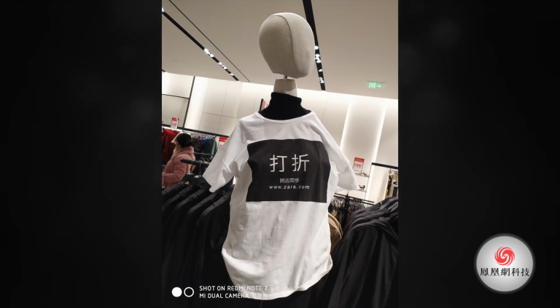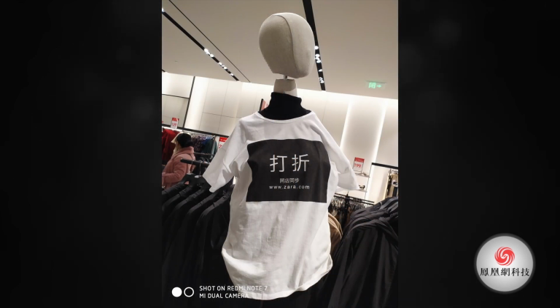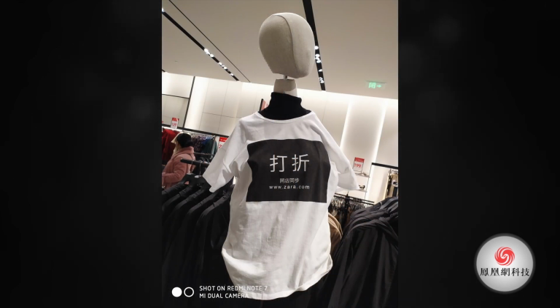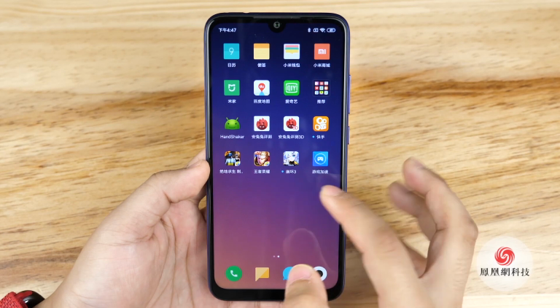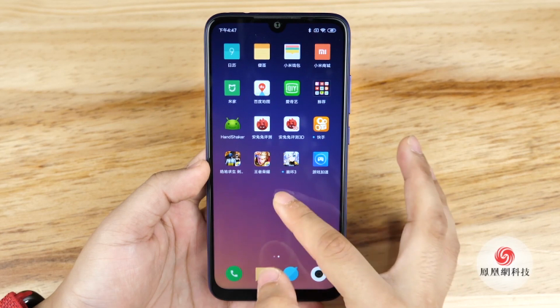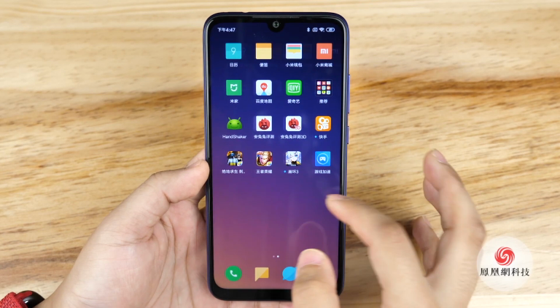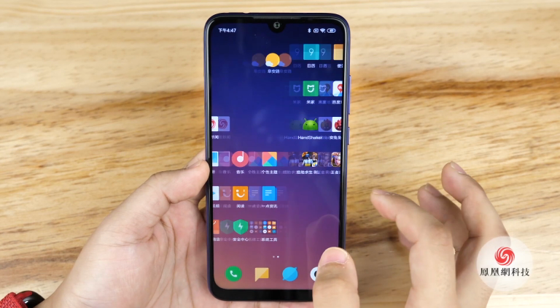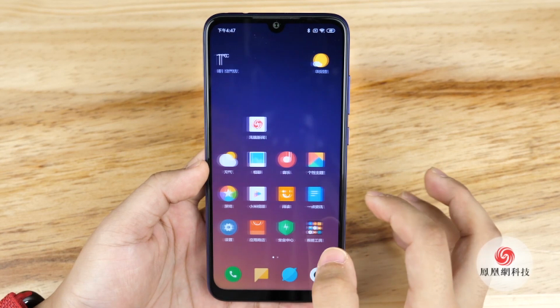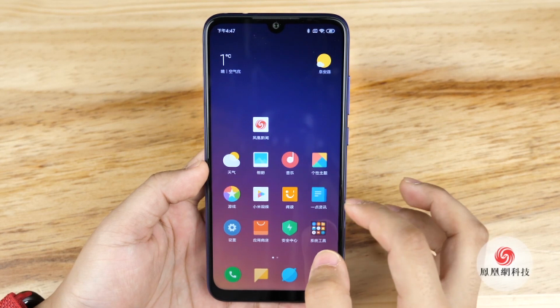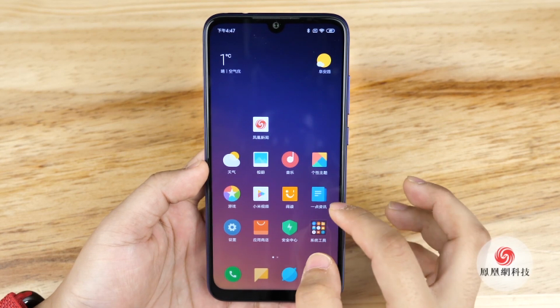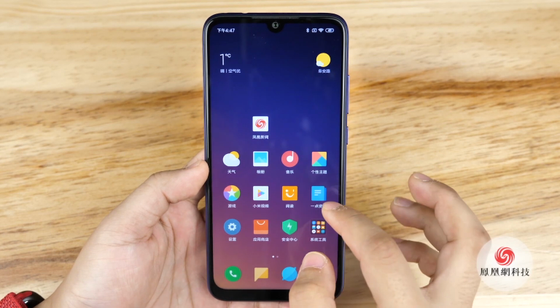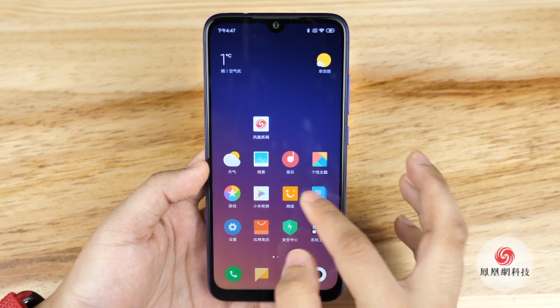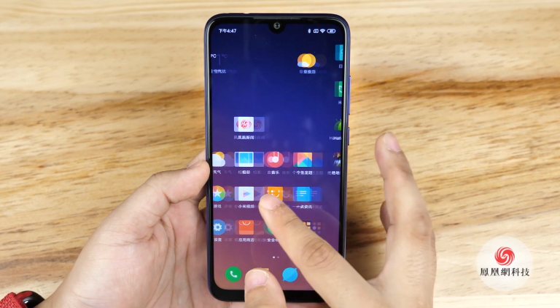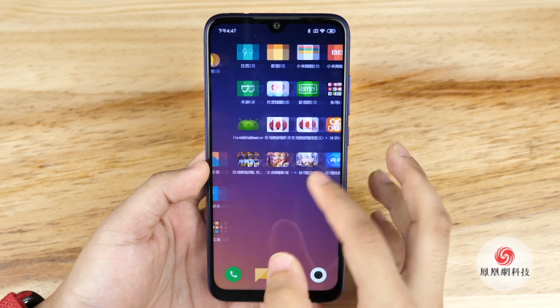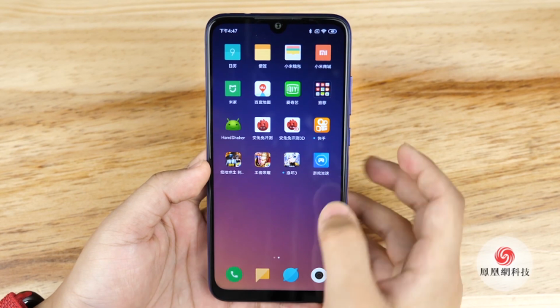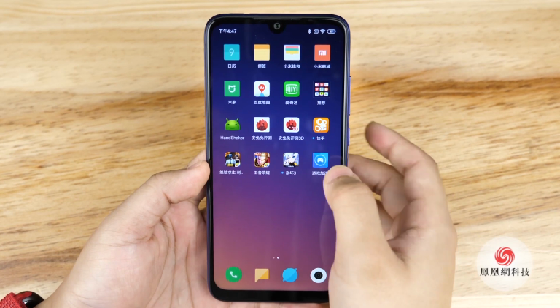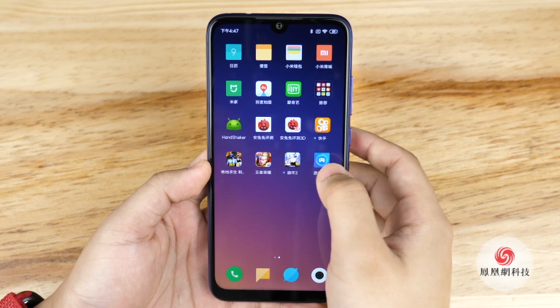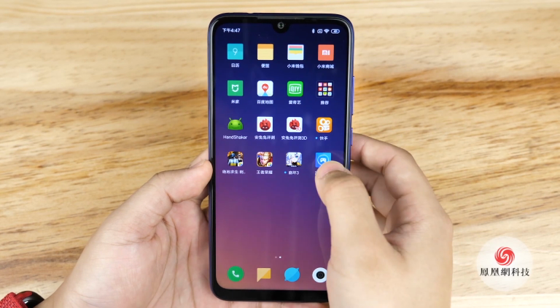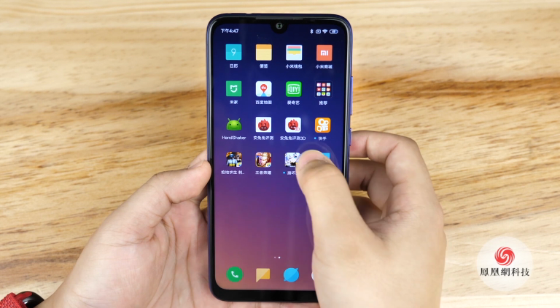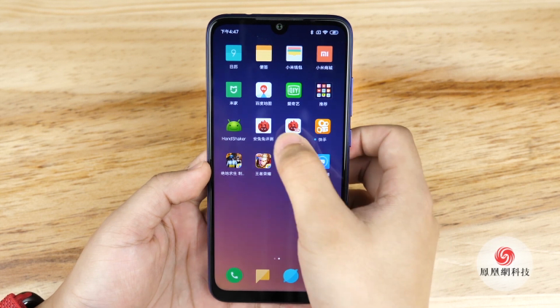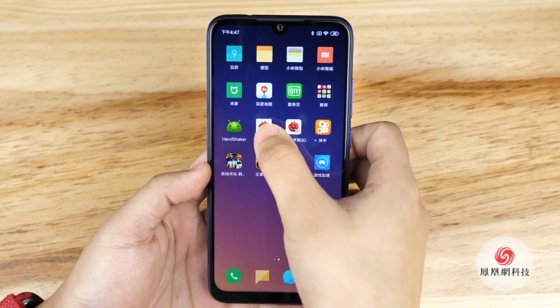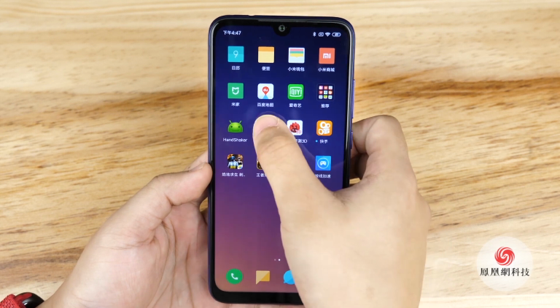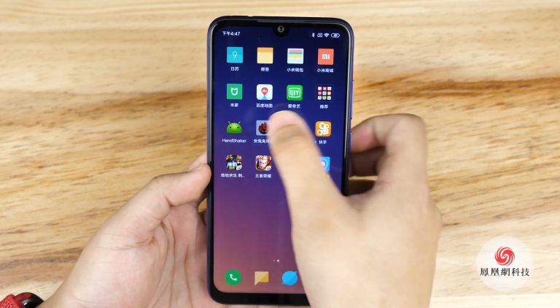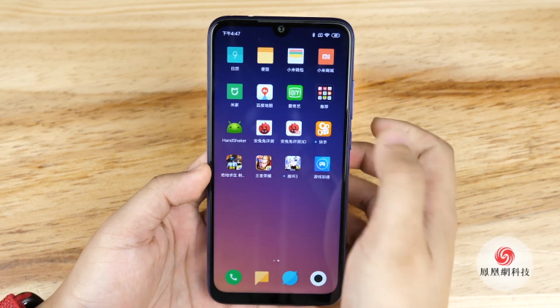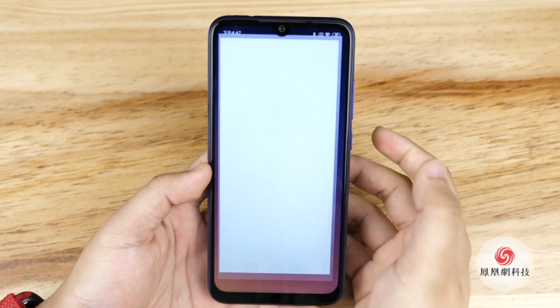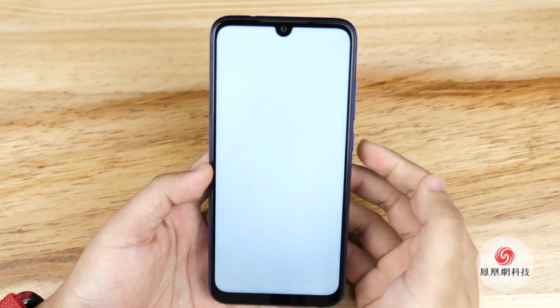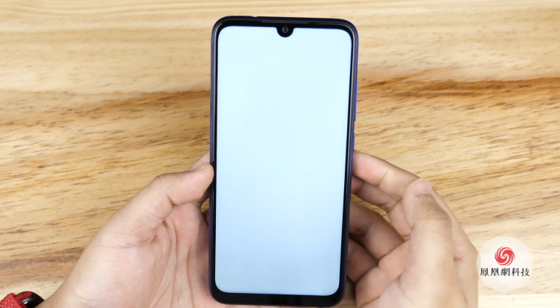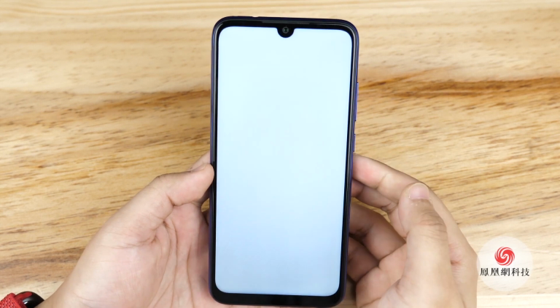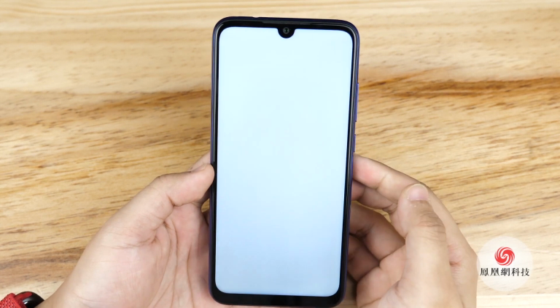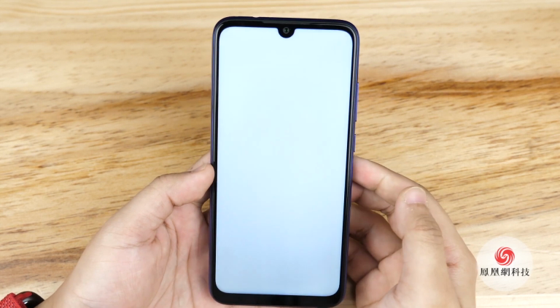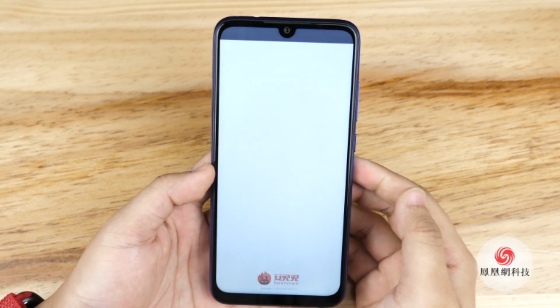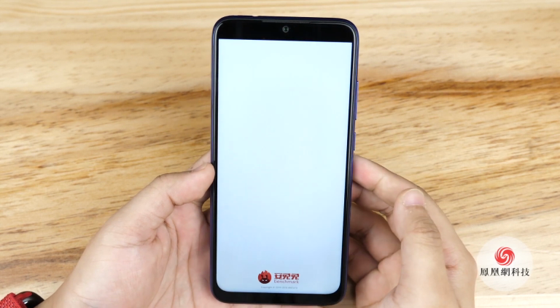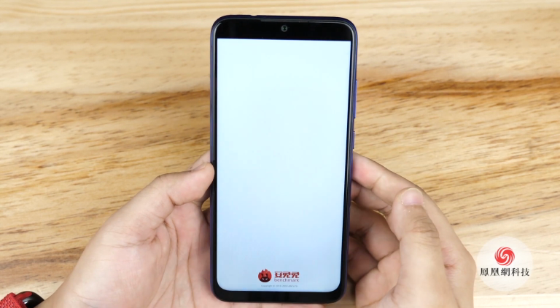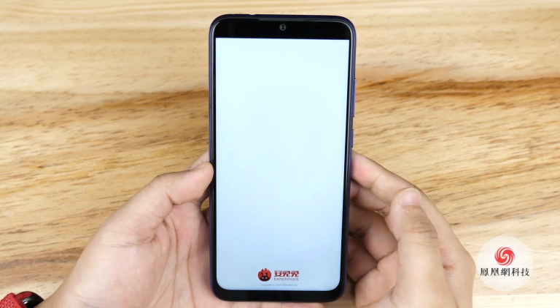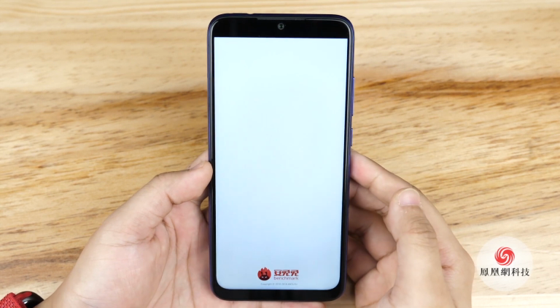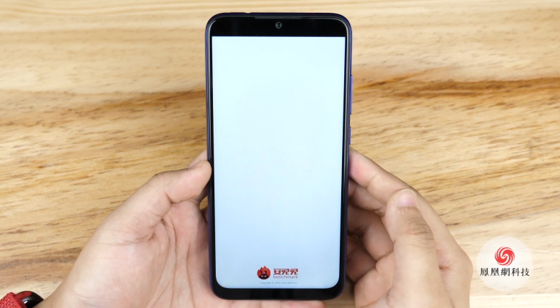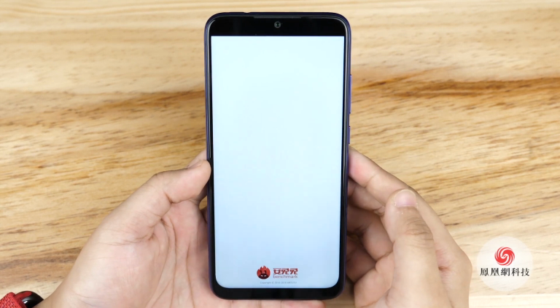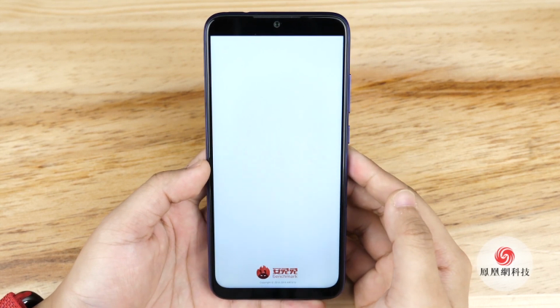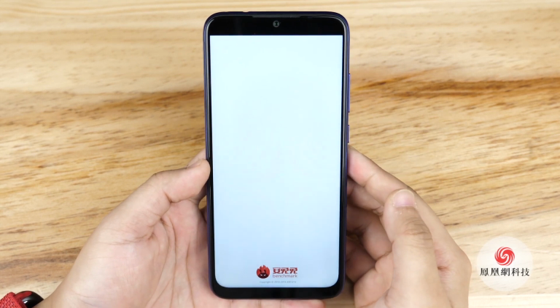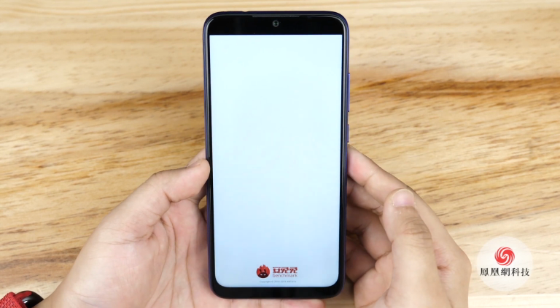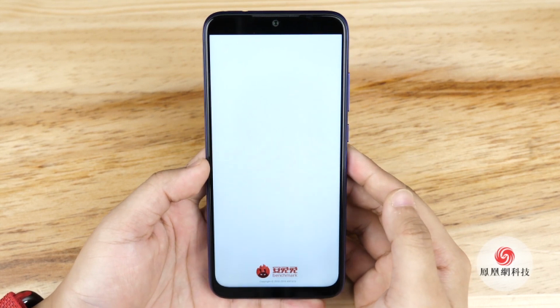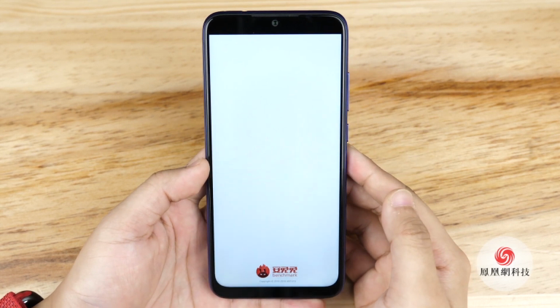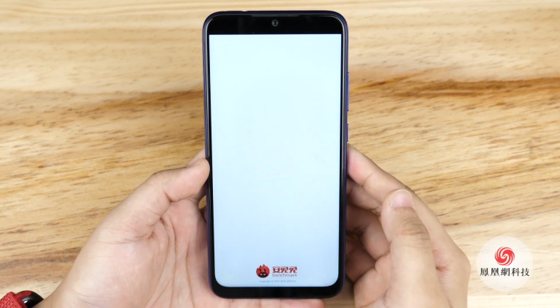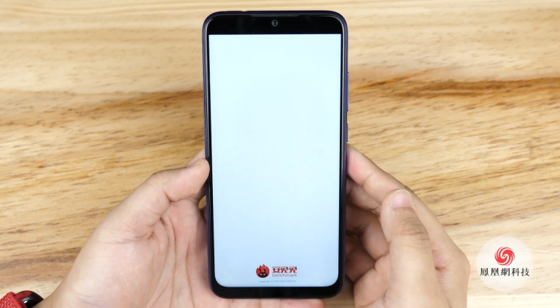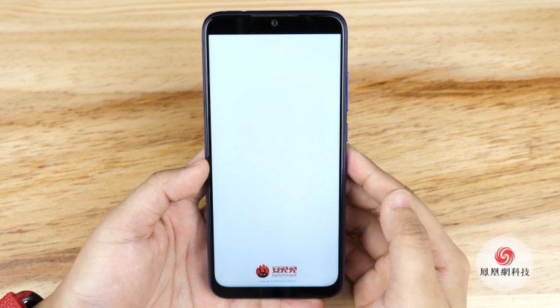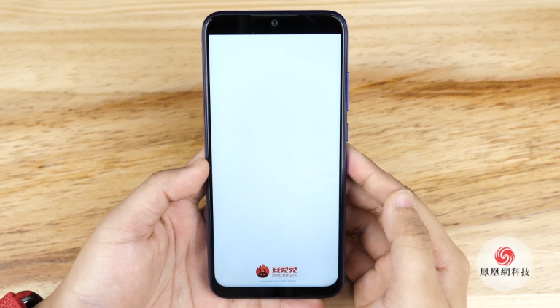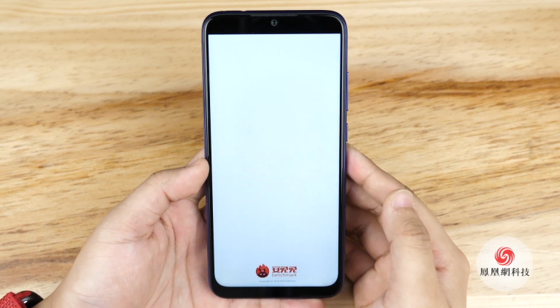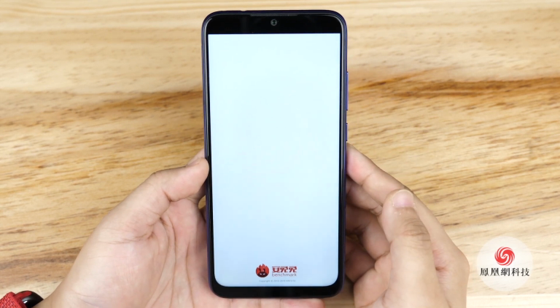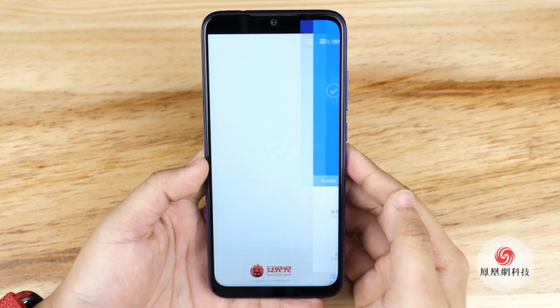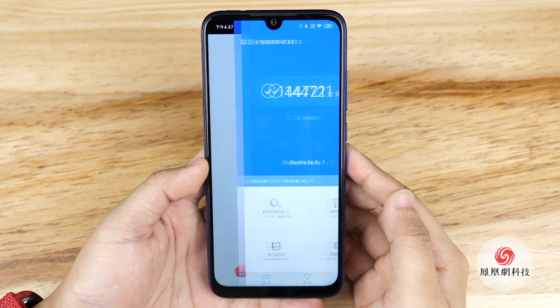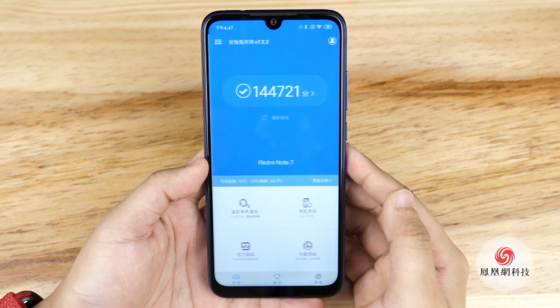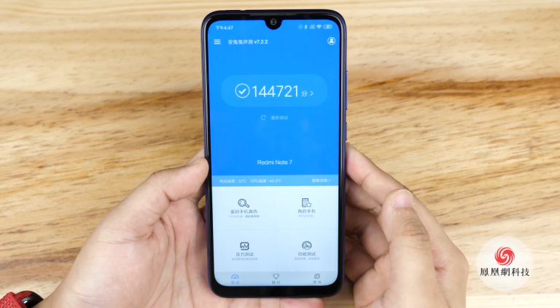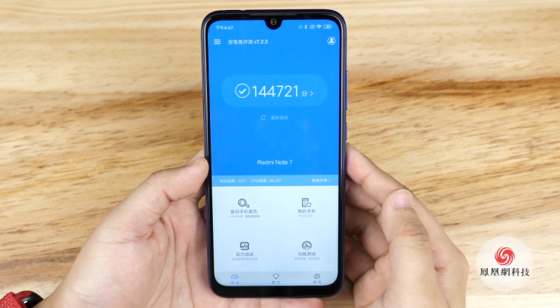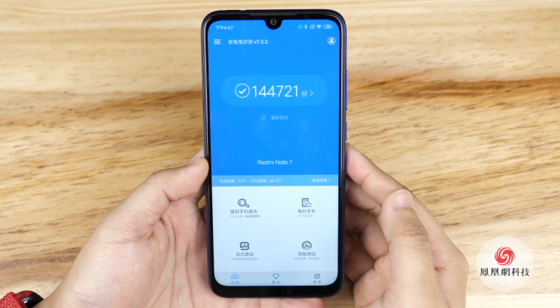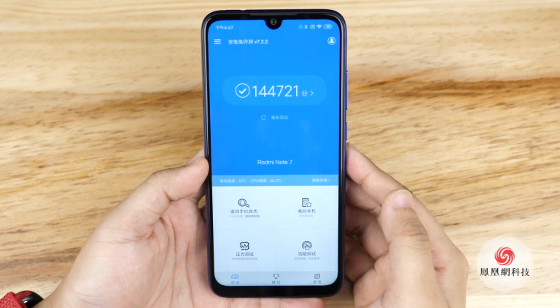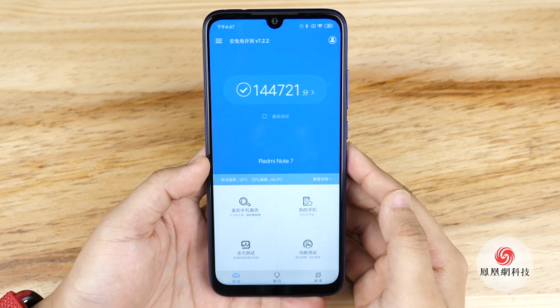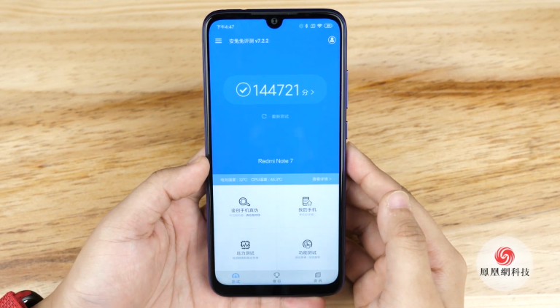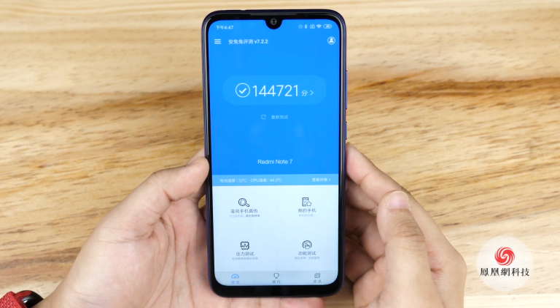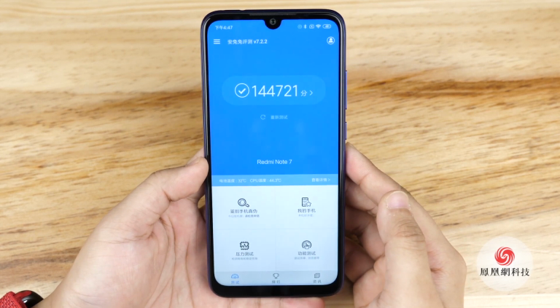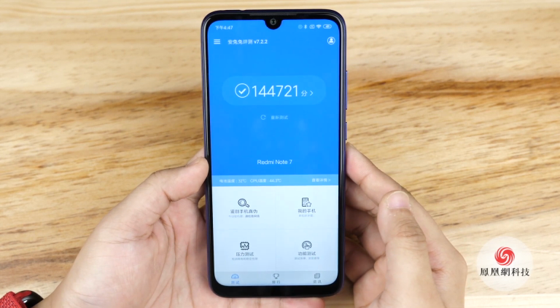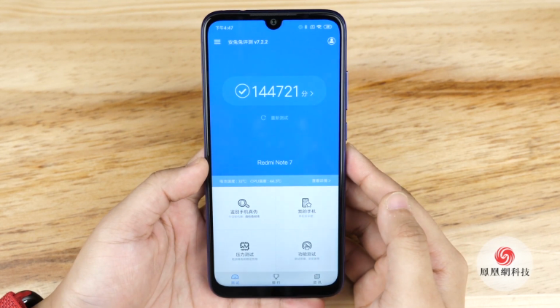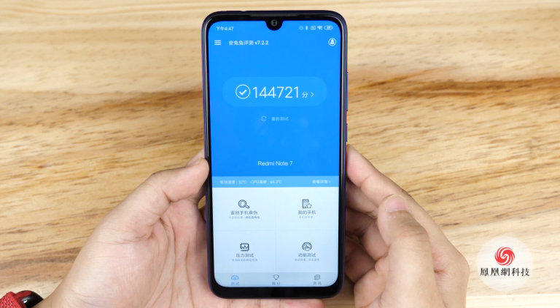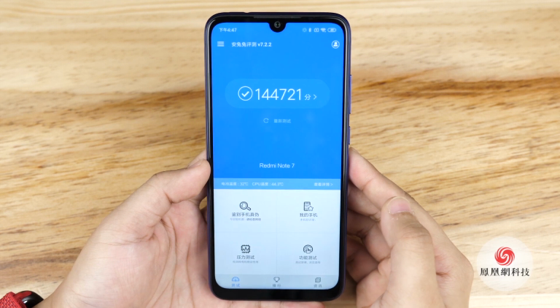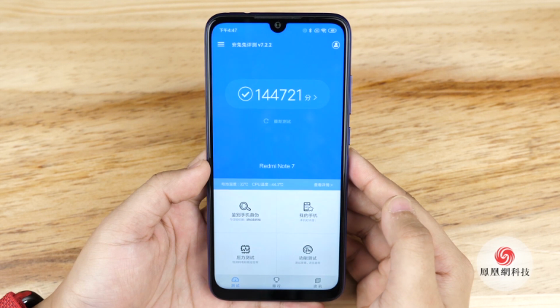Now let's move to the hardware. It supports the Snapdragon 660 AIE. The AnTuTu benchmark score is around 144K.